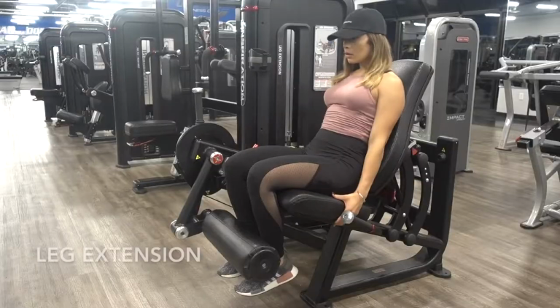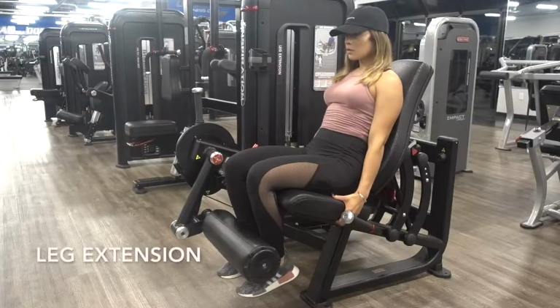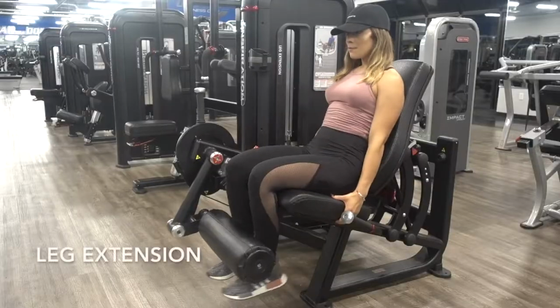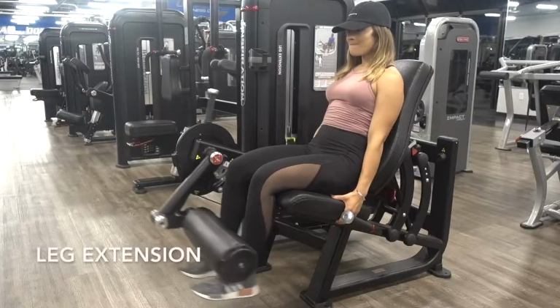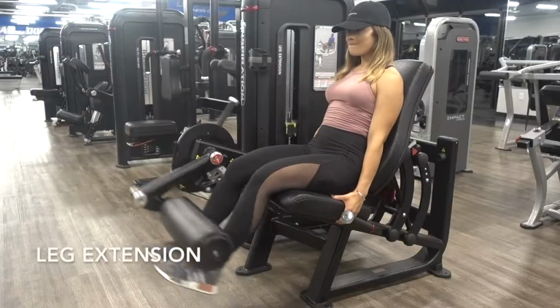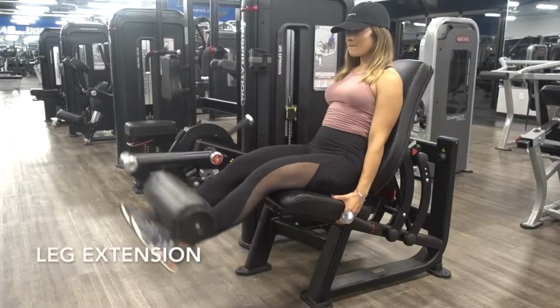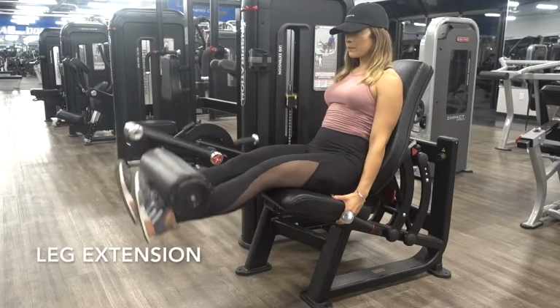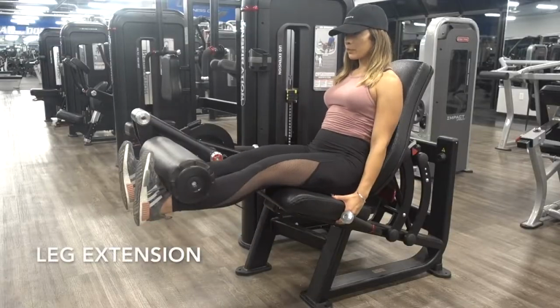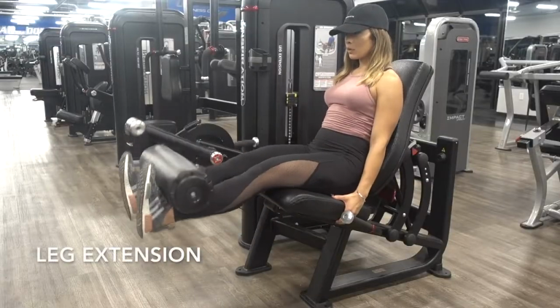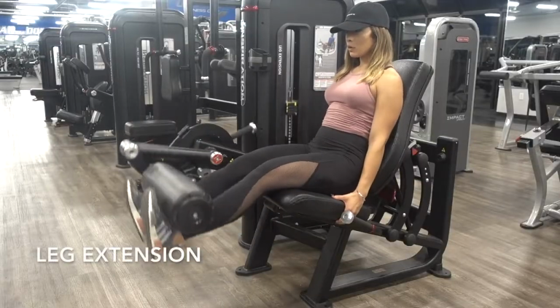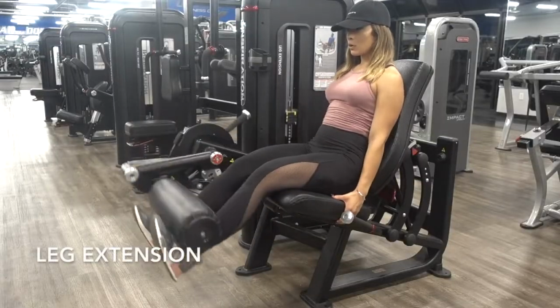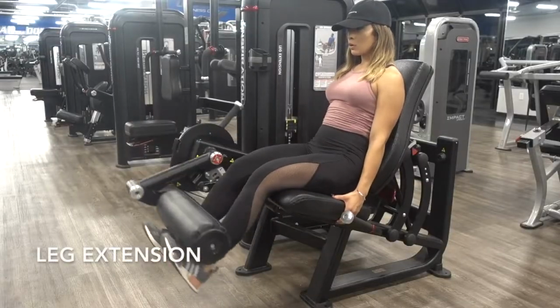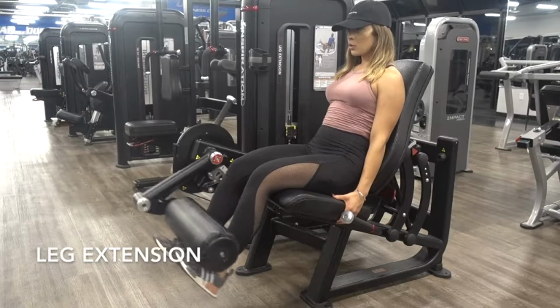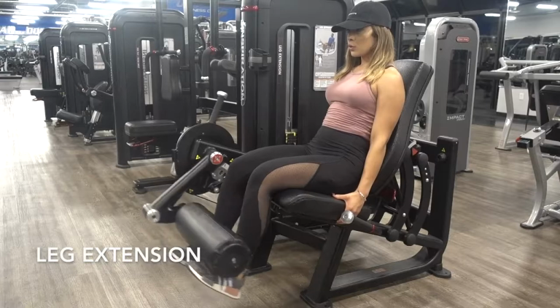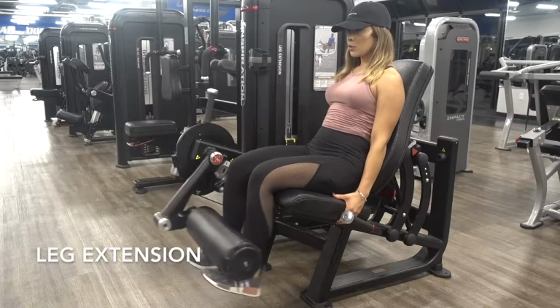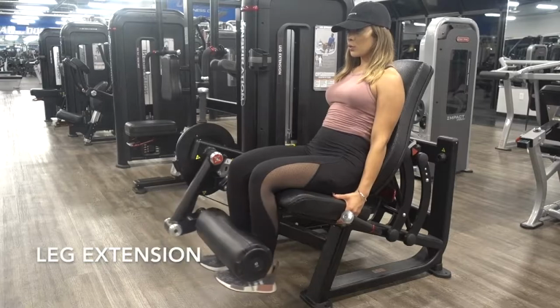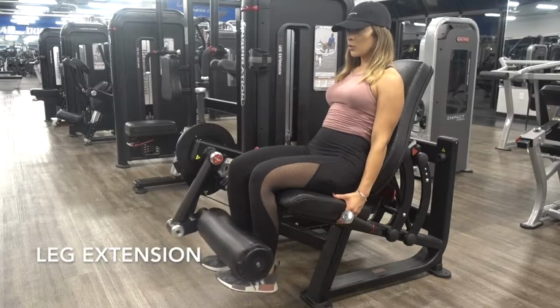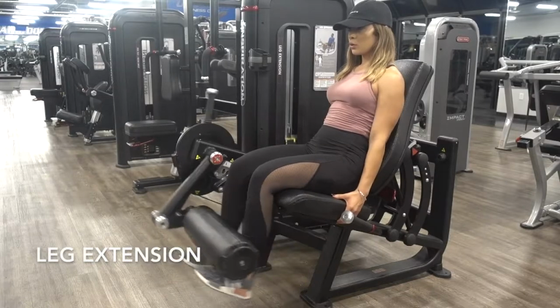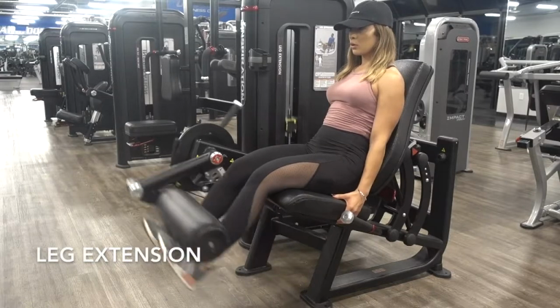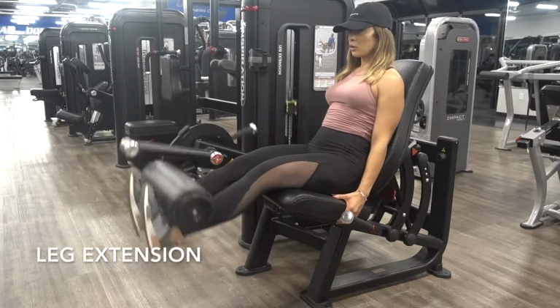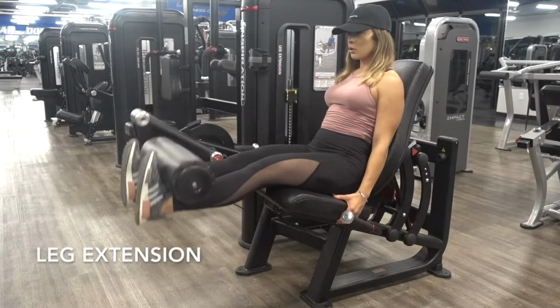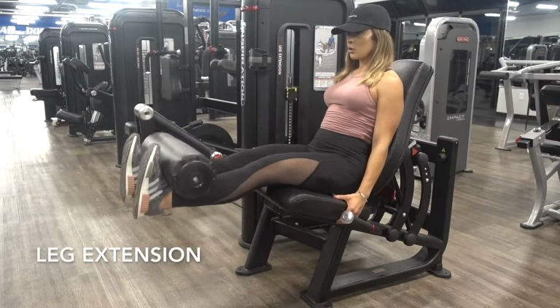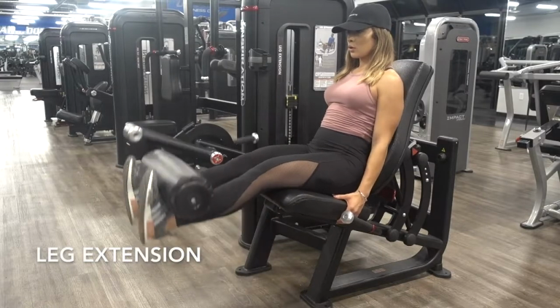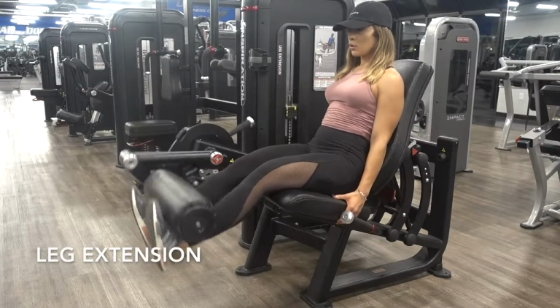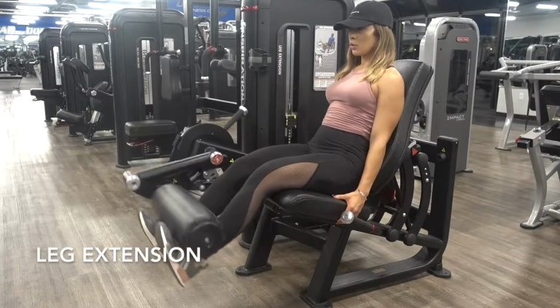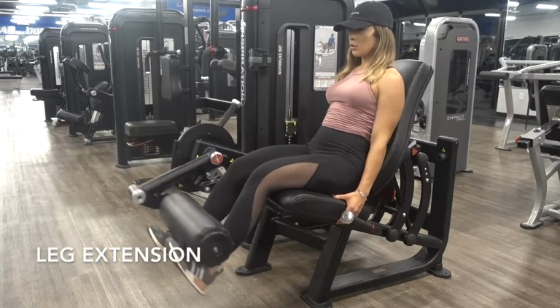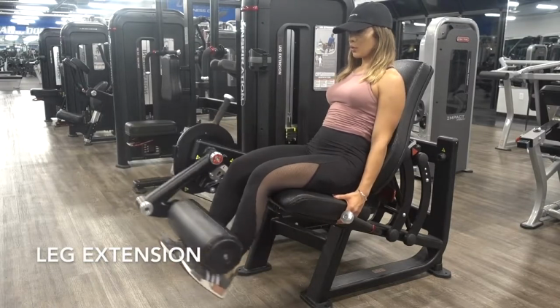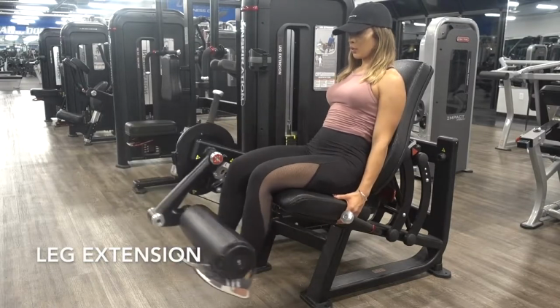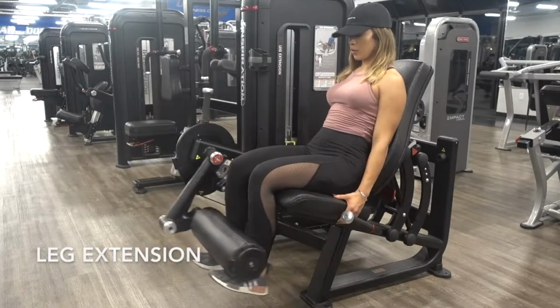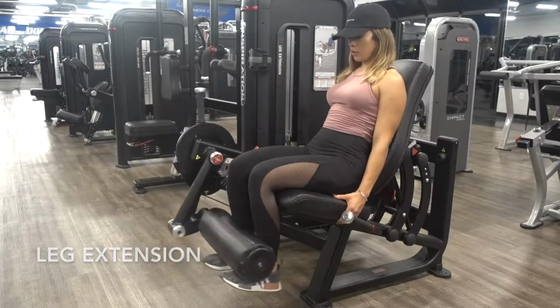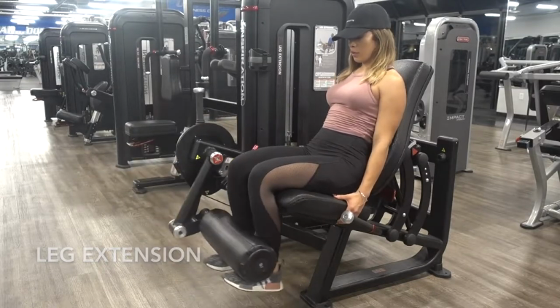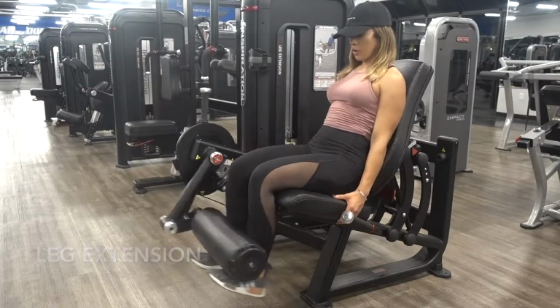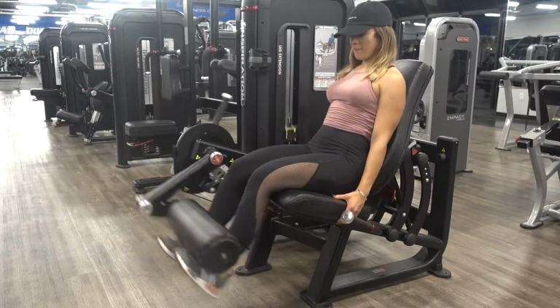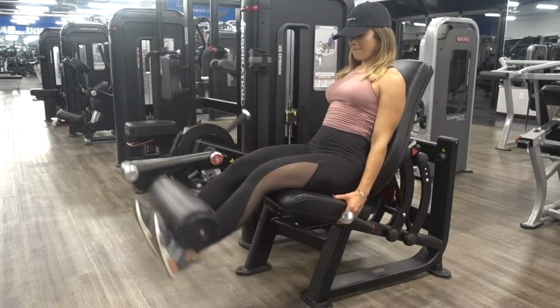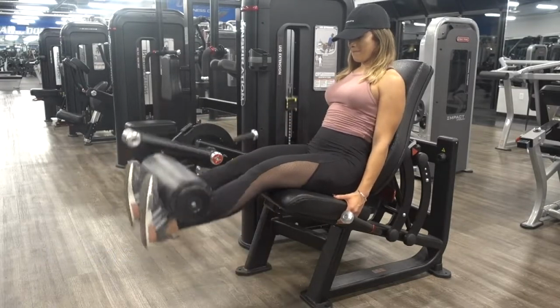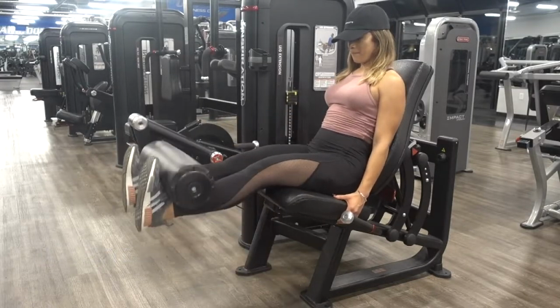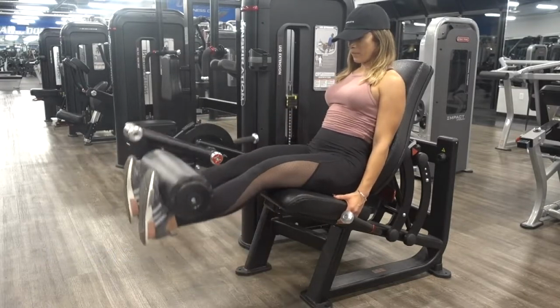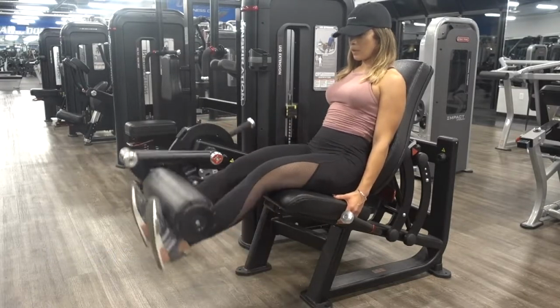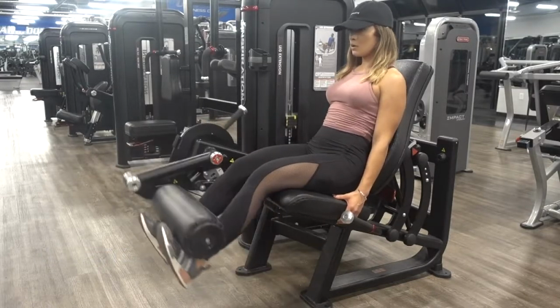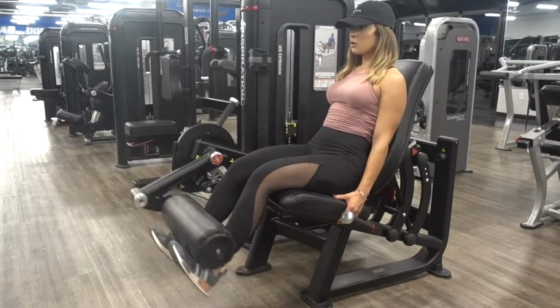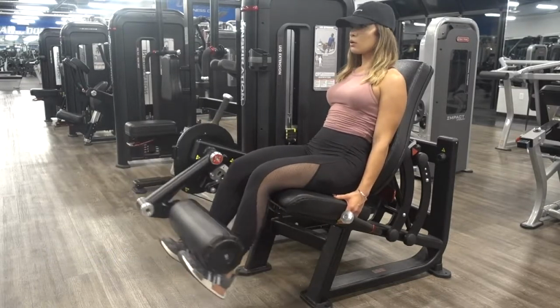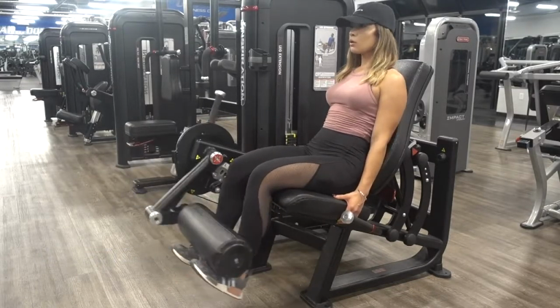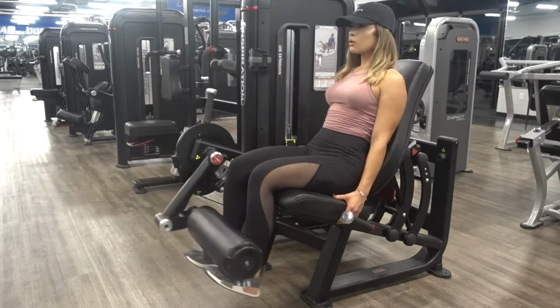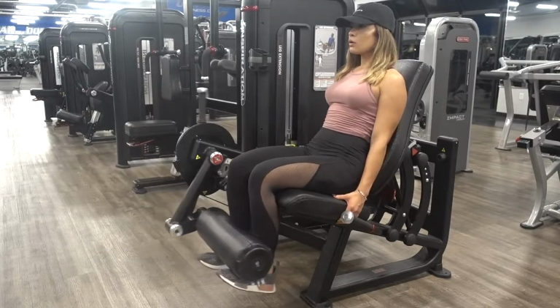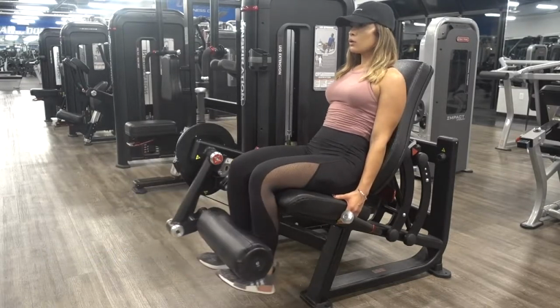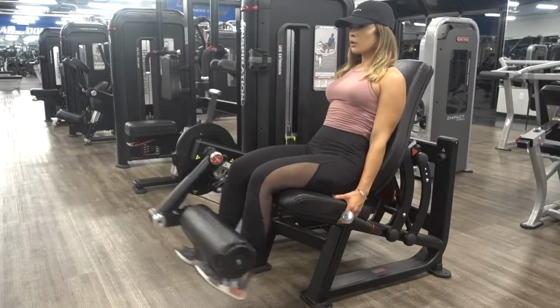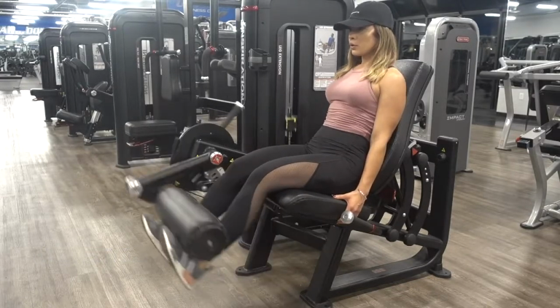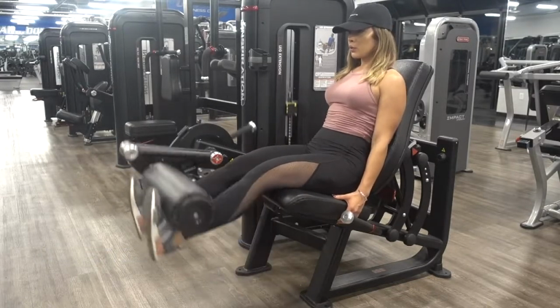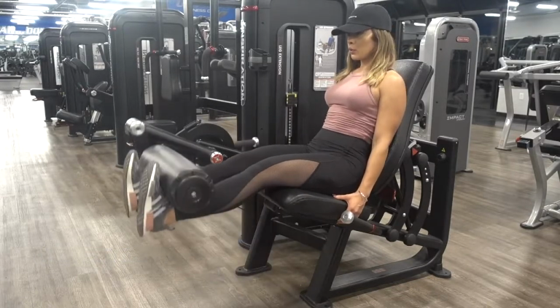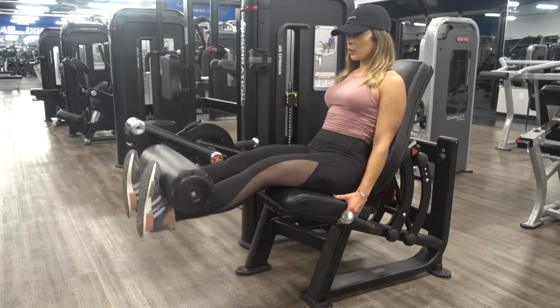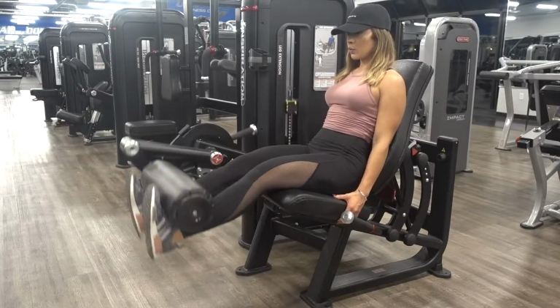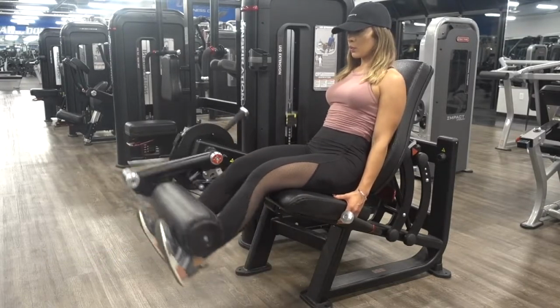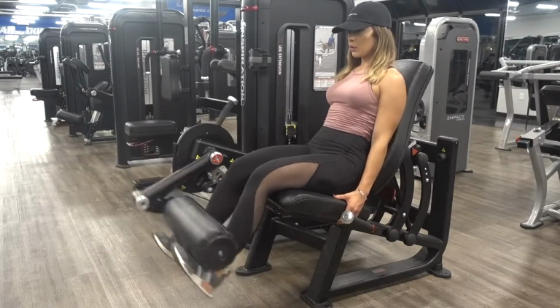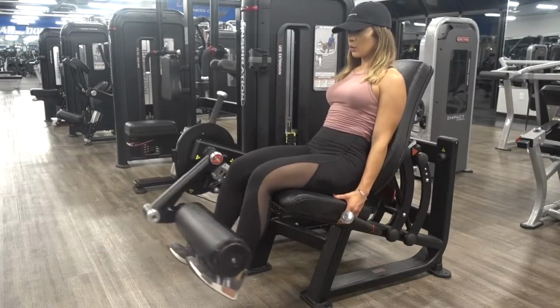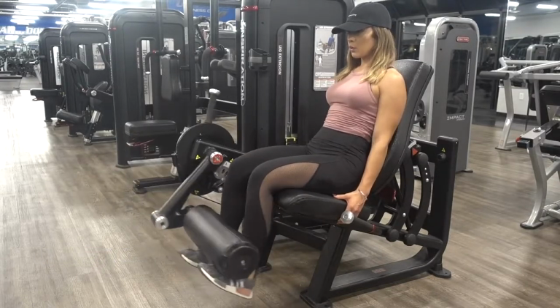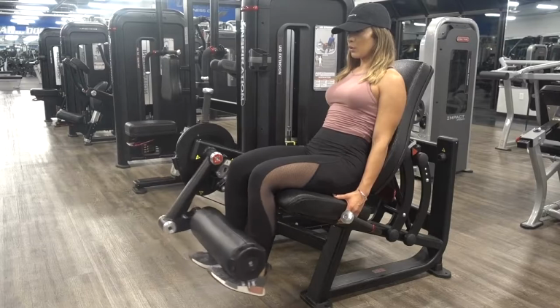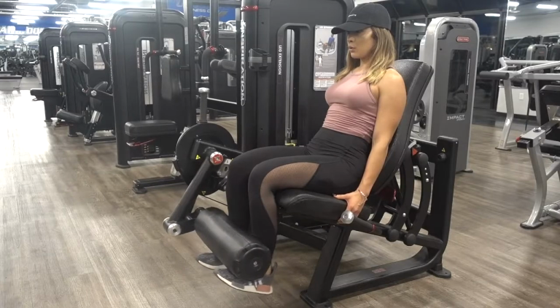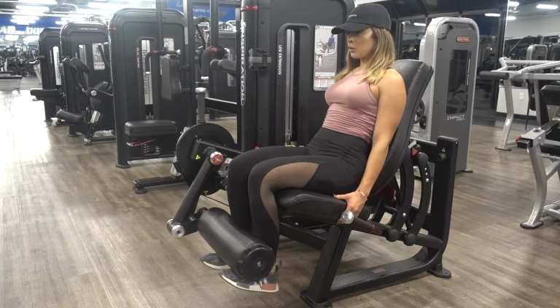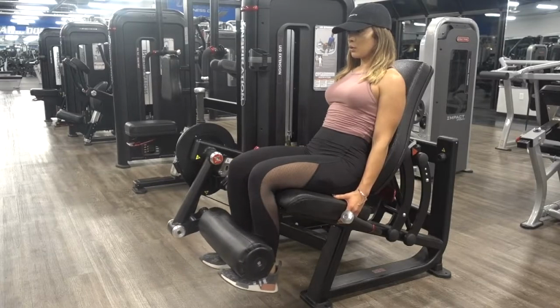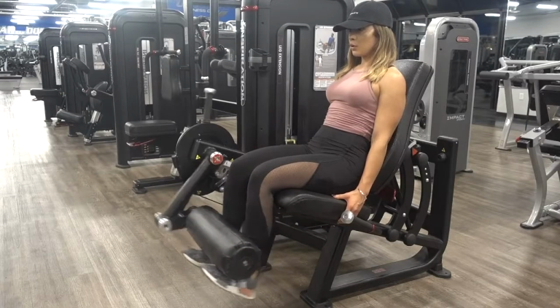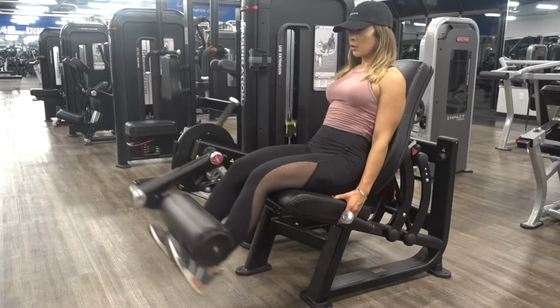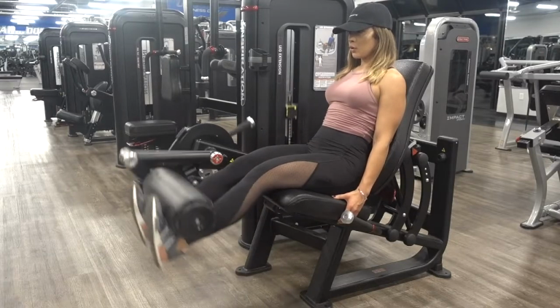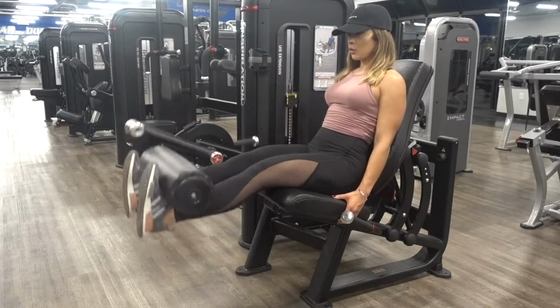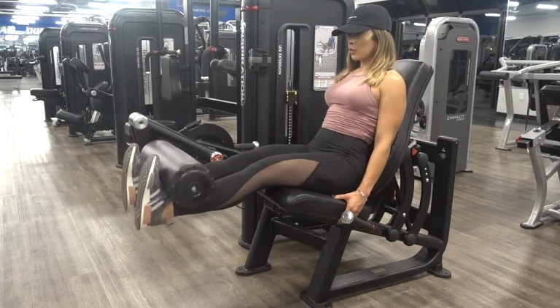Up next we're going to be focusing a little bit more on just your quad muscle. Go ahead and complete 12 to 15 reps for a total of four sets.